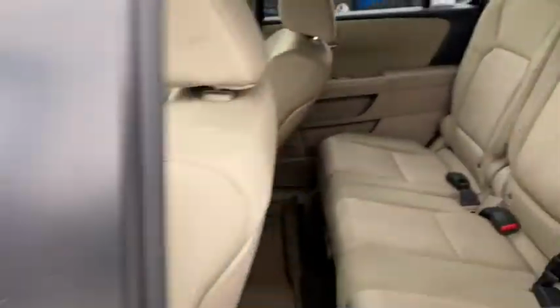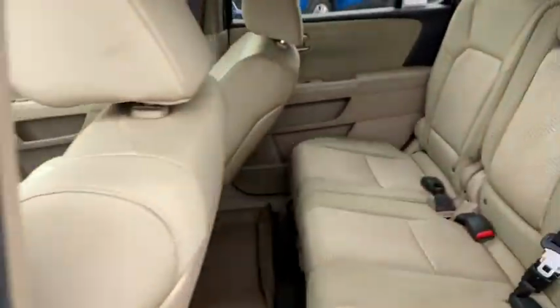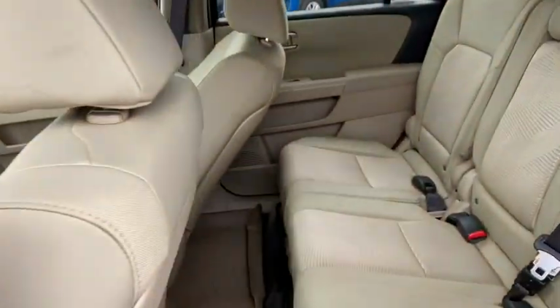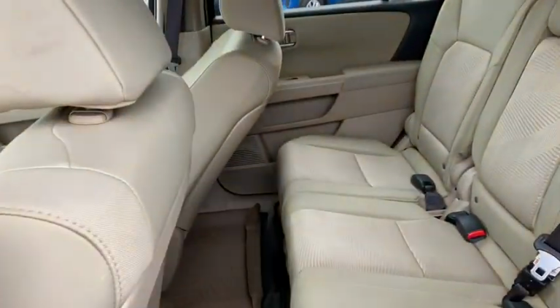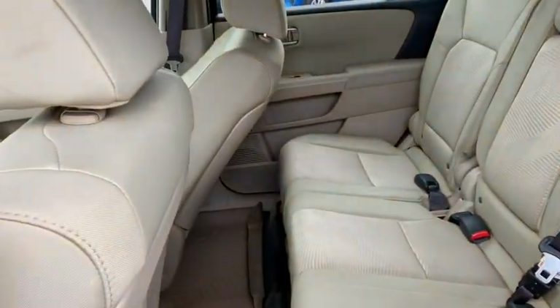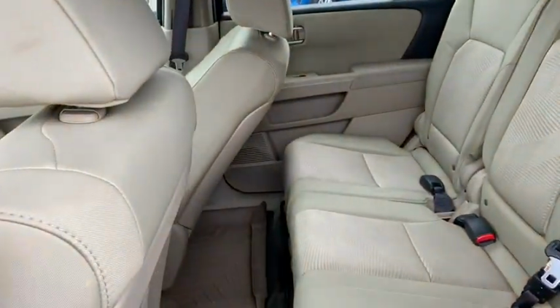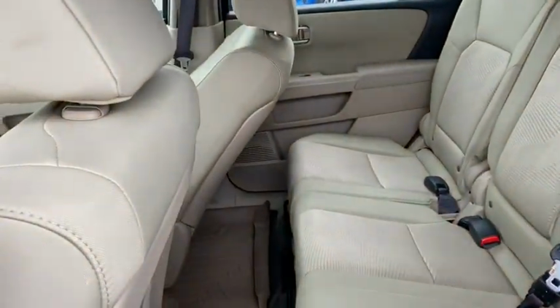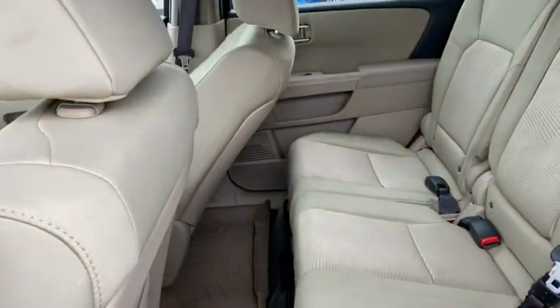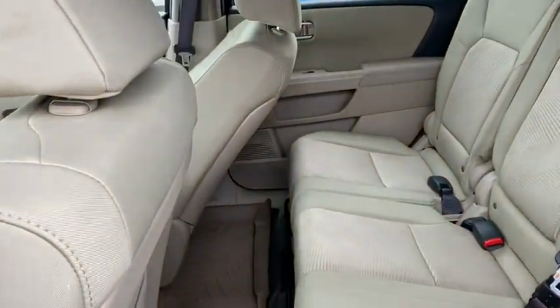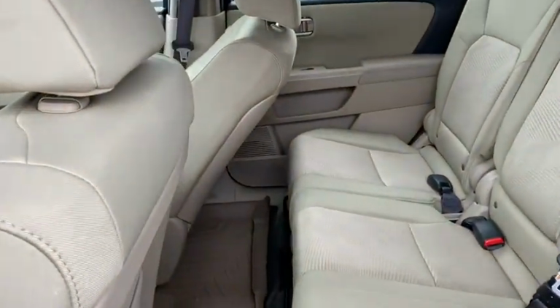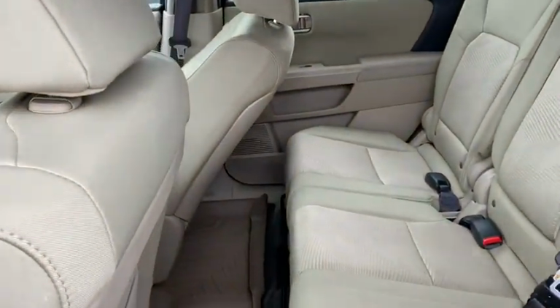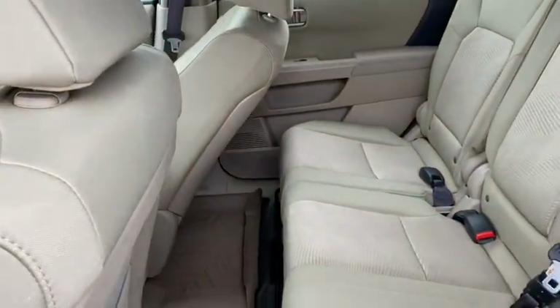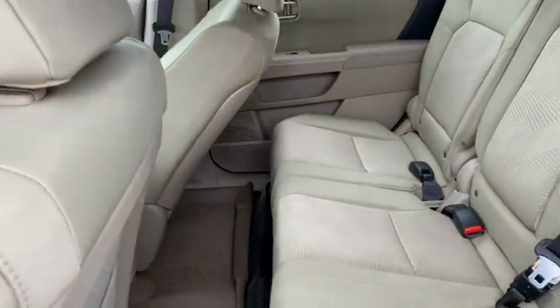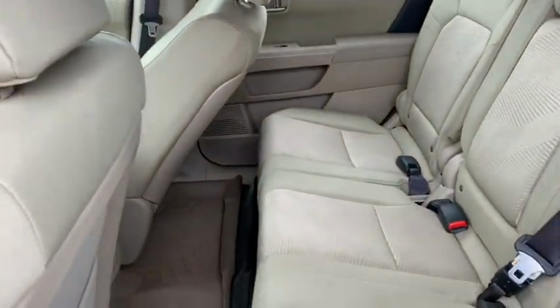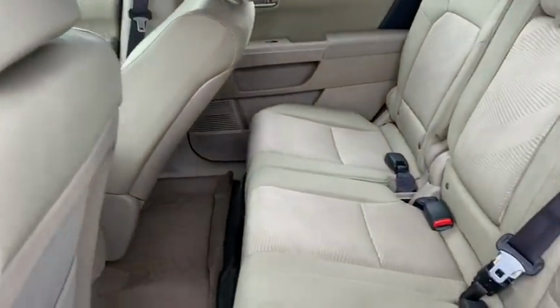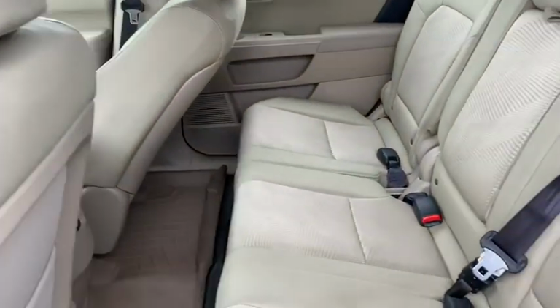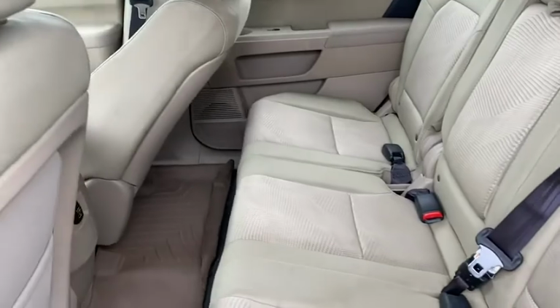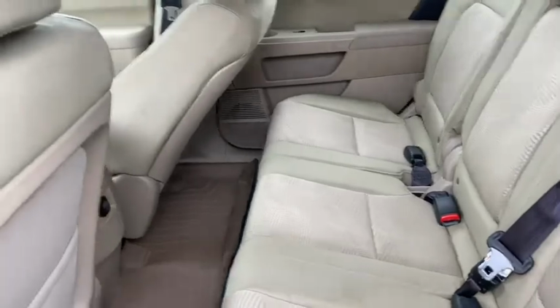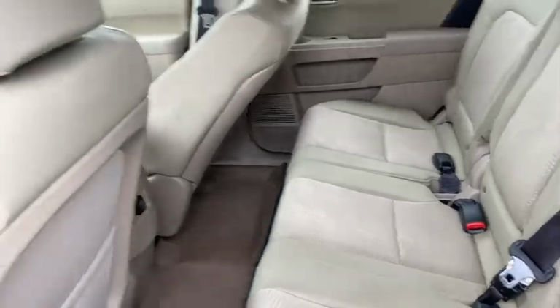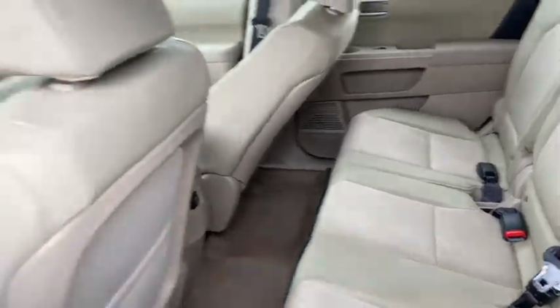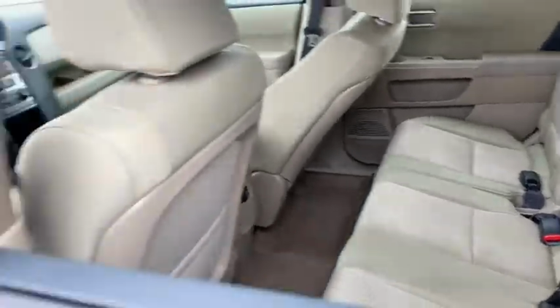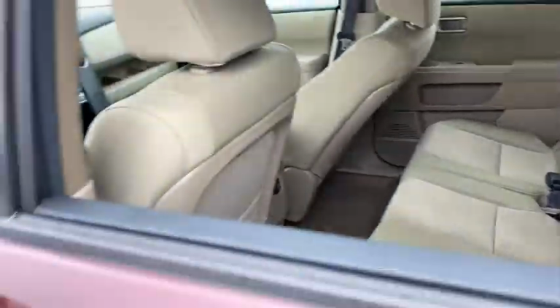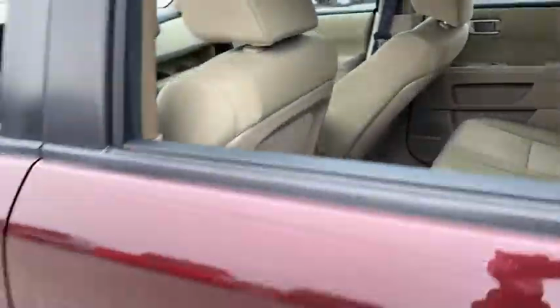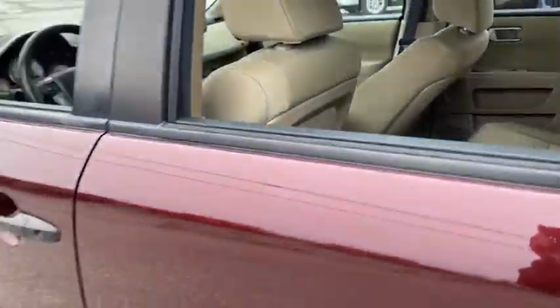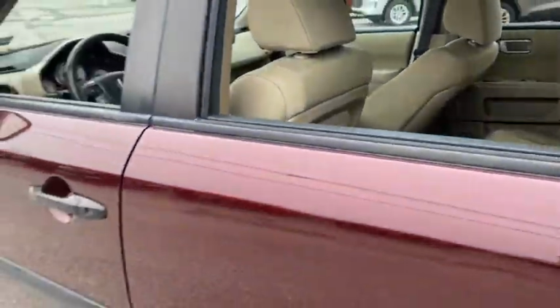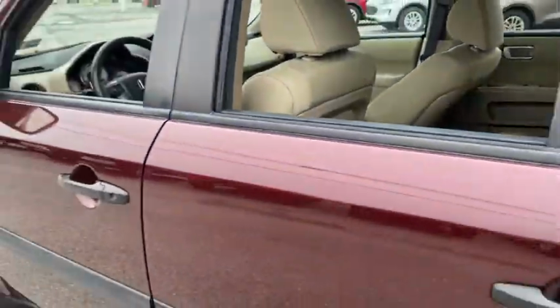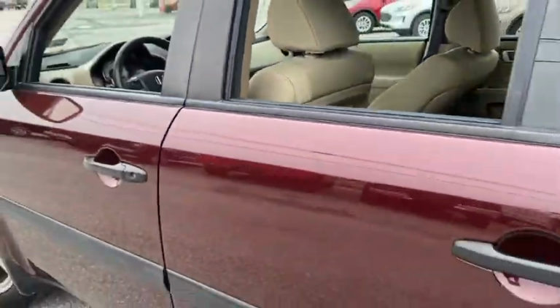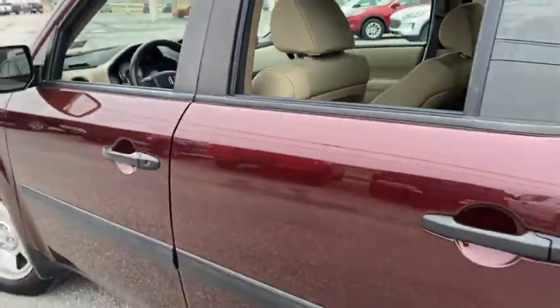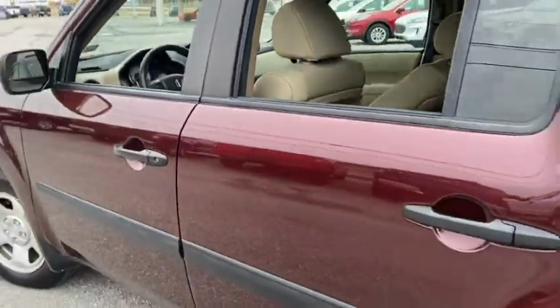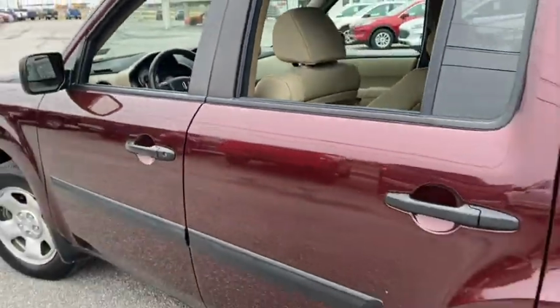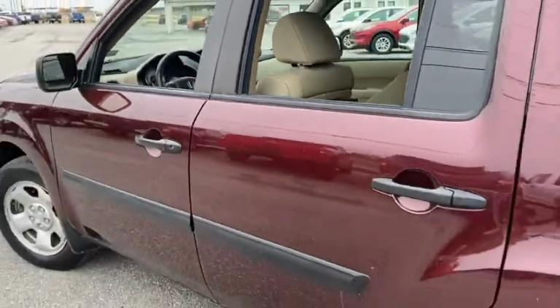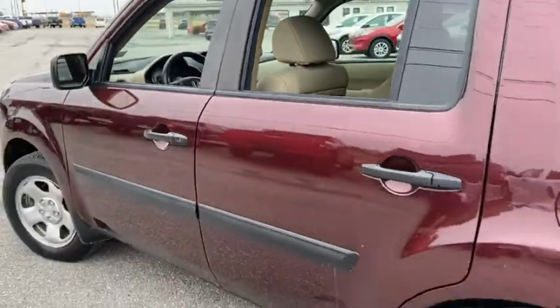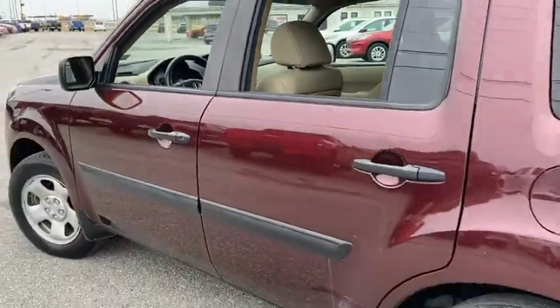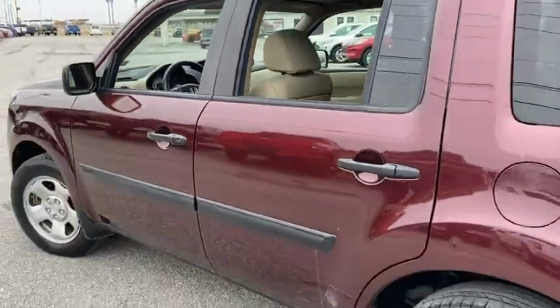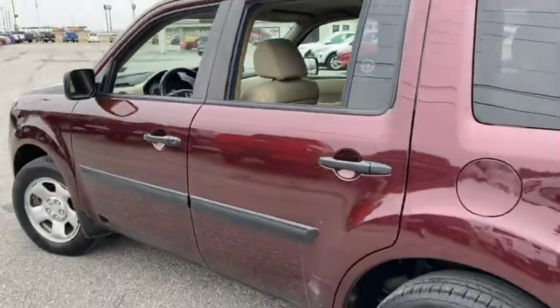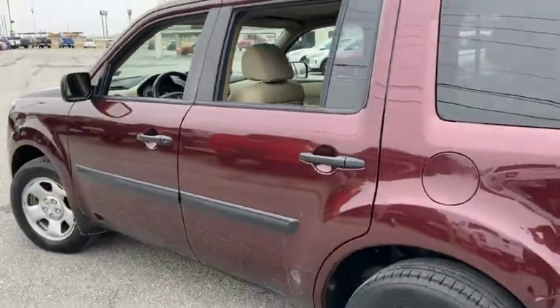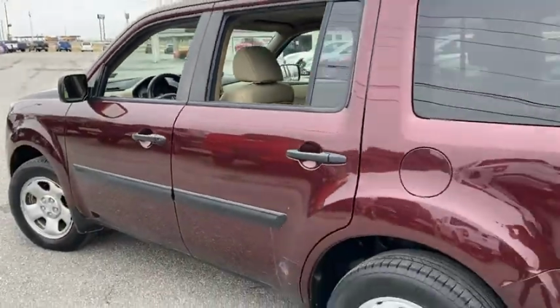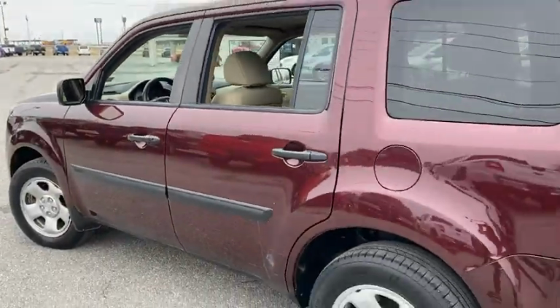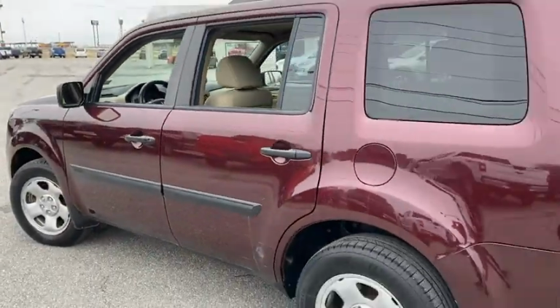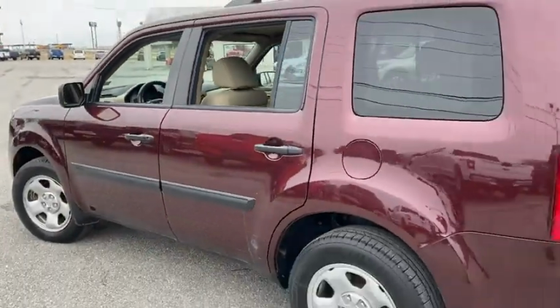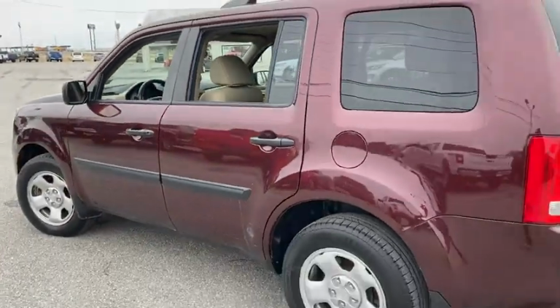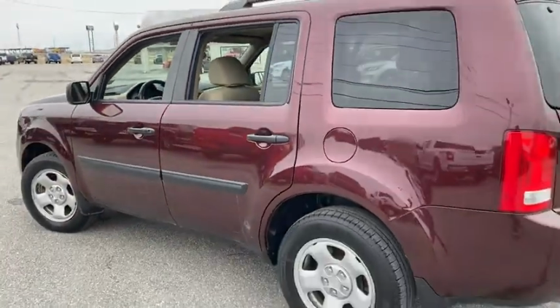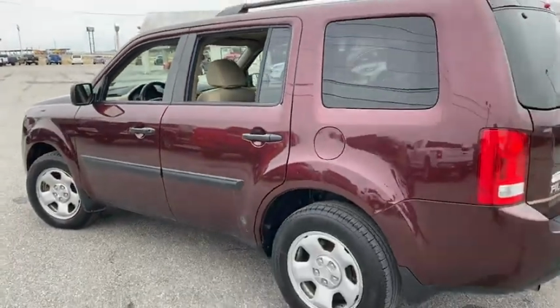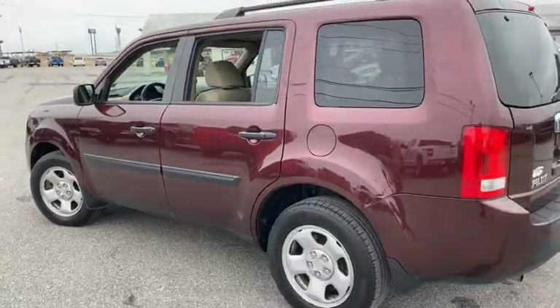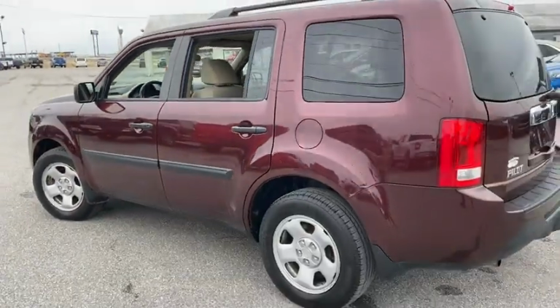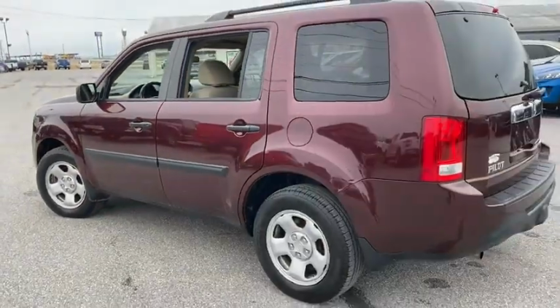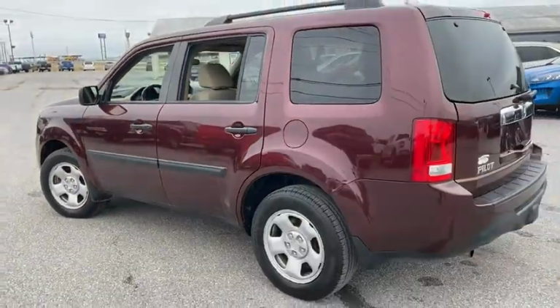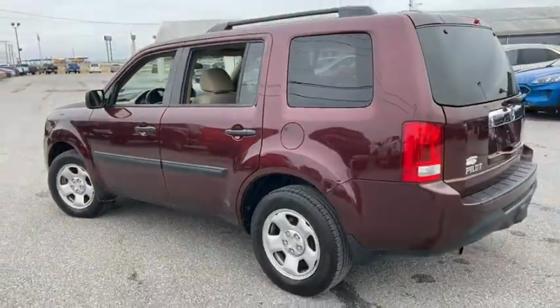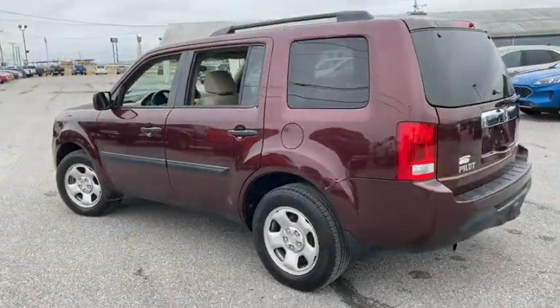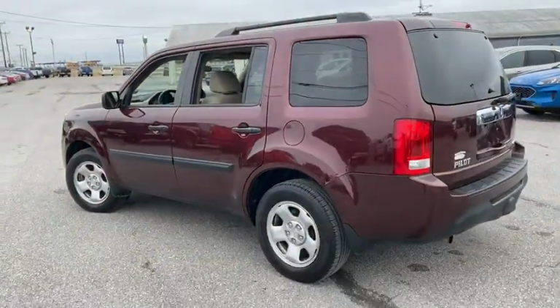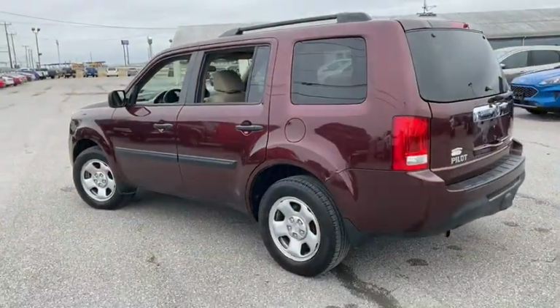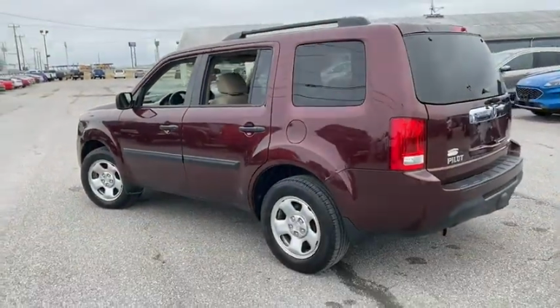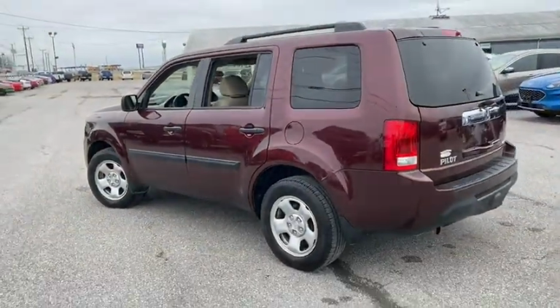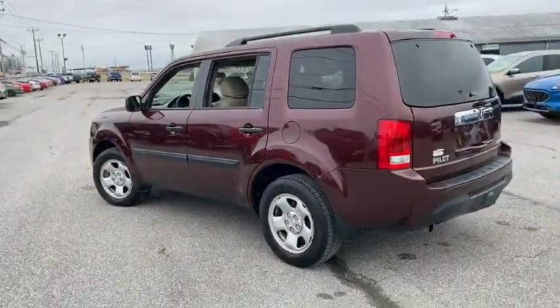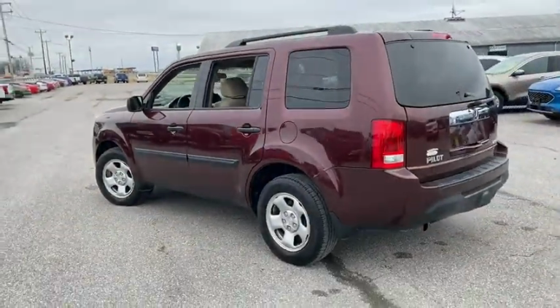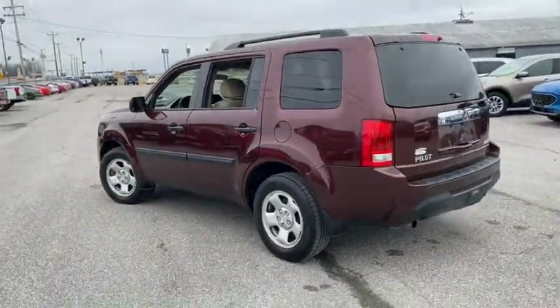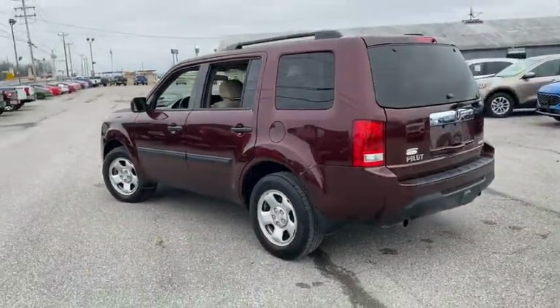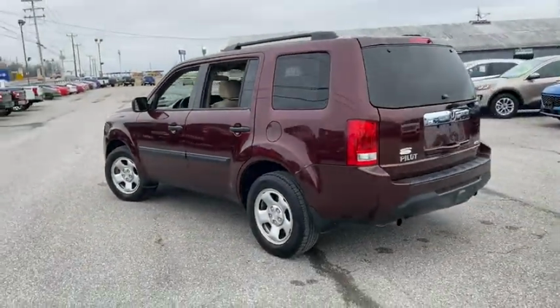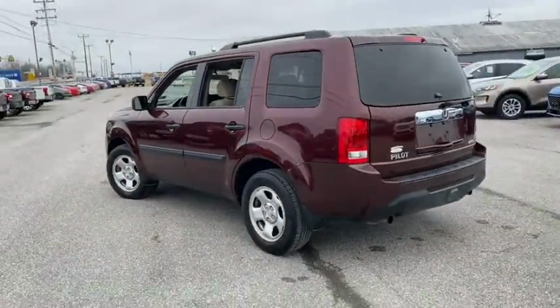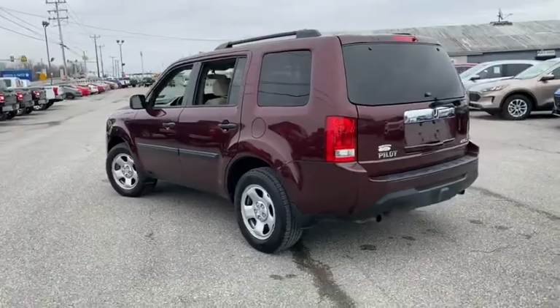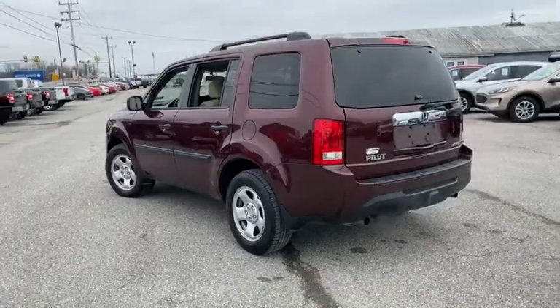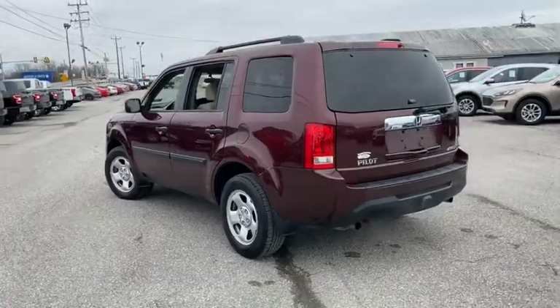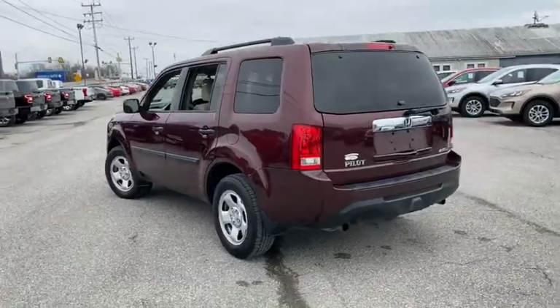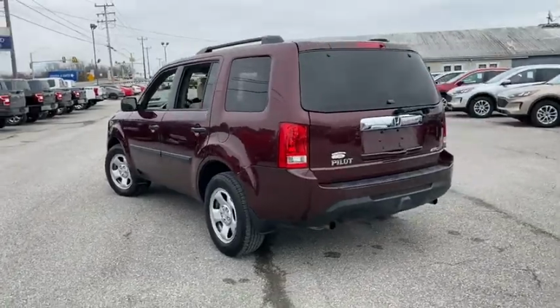Rear defrost. Climate control. AM FM stereo radio. Premium sound system. Bucket seats. Come take a test drive today.